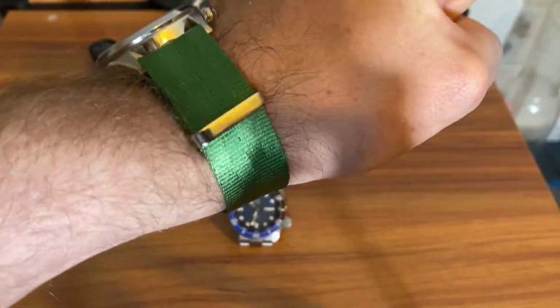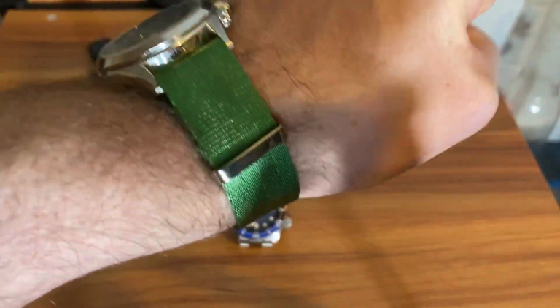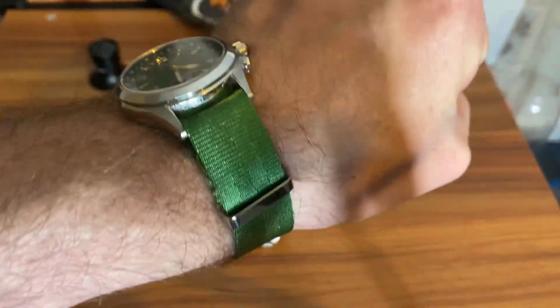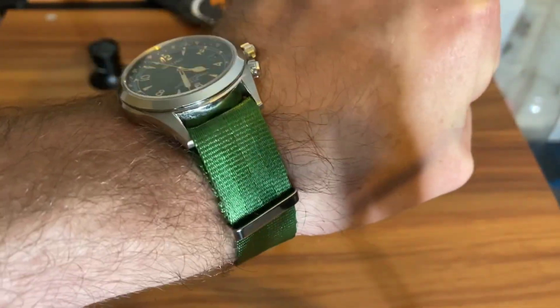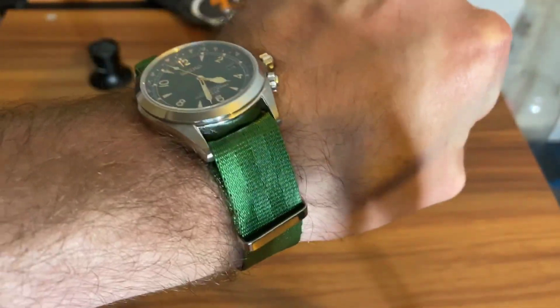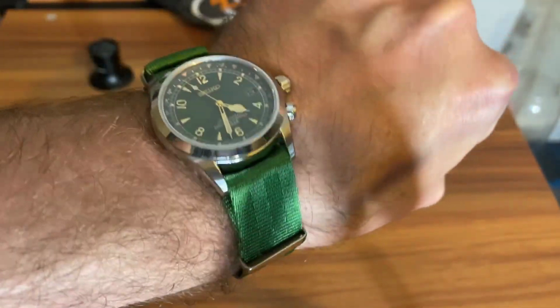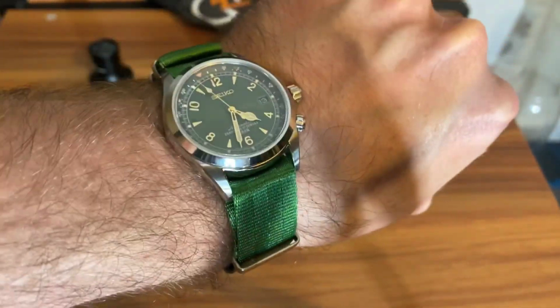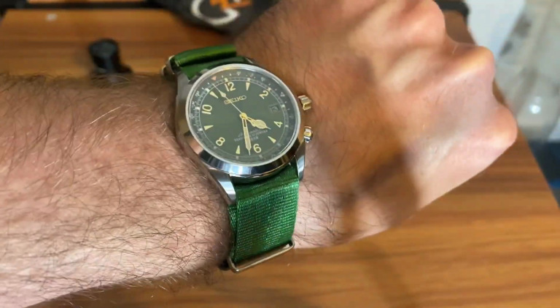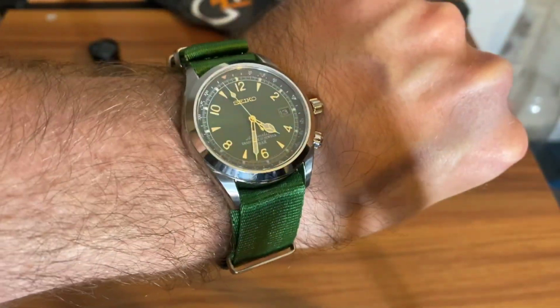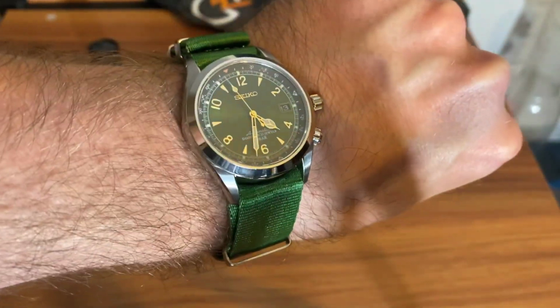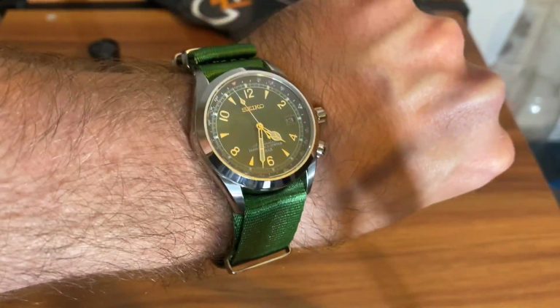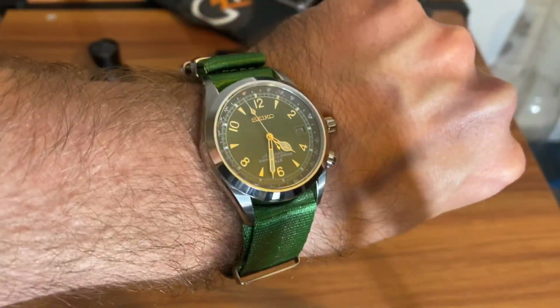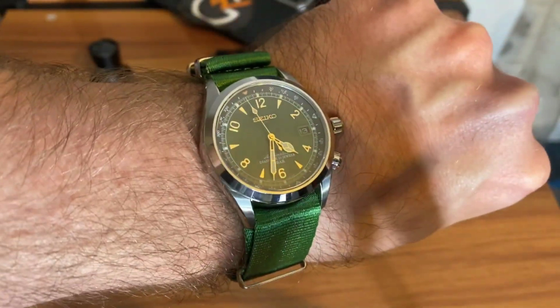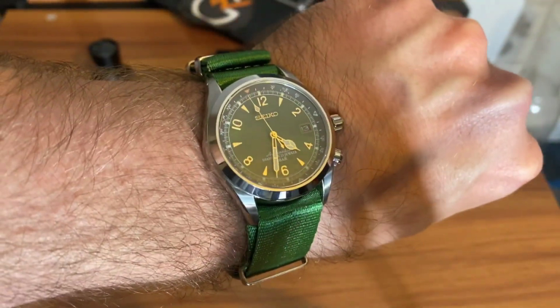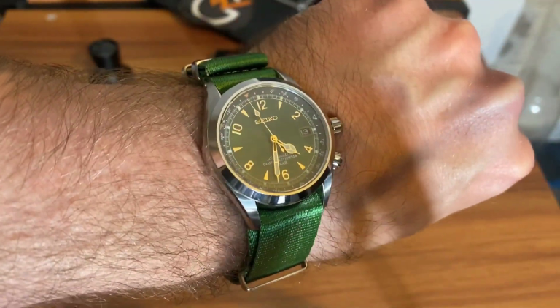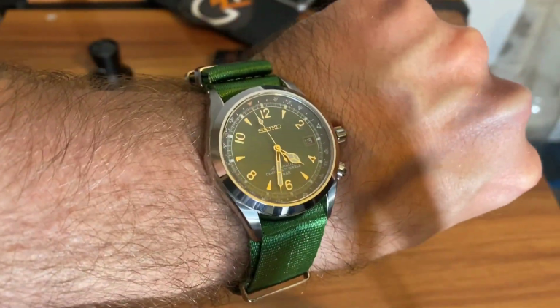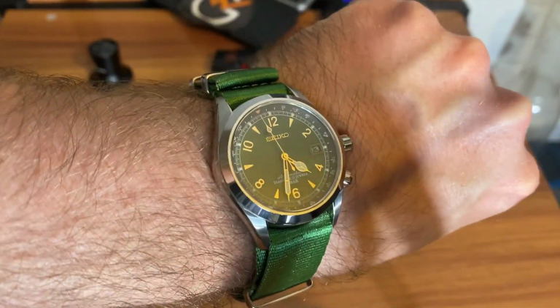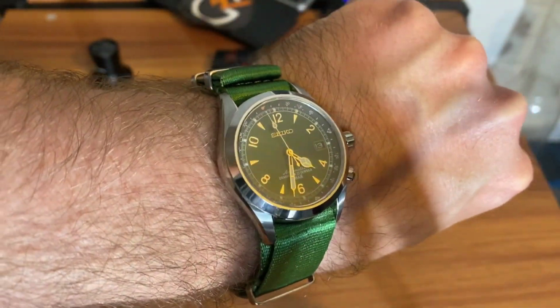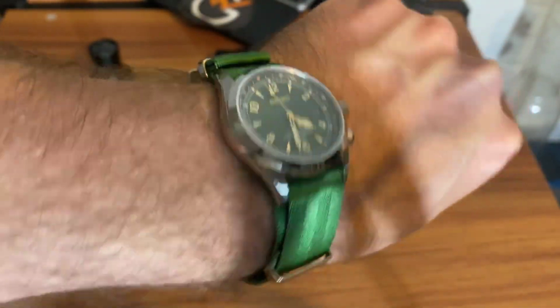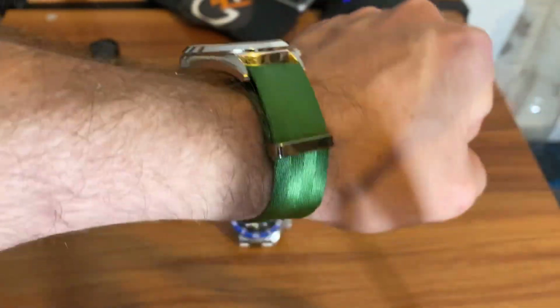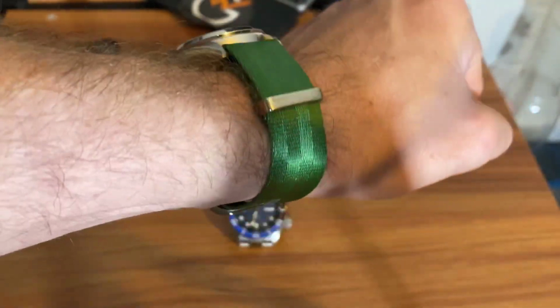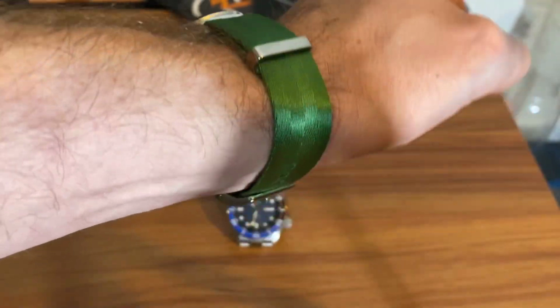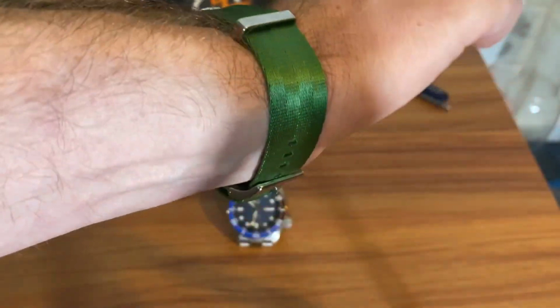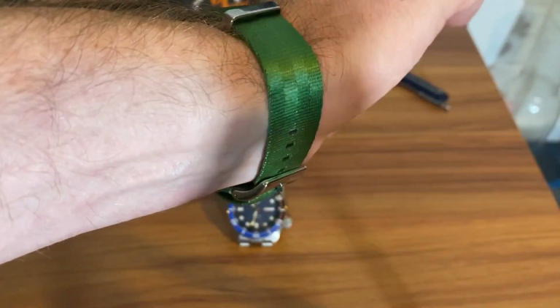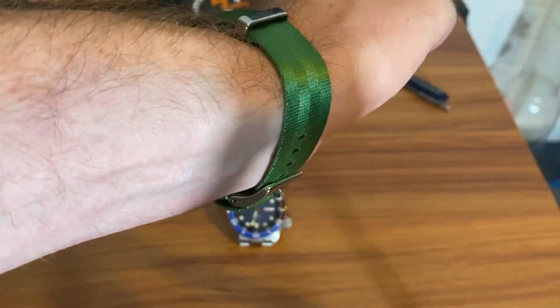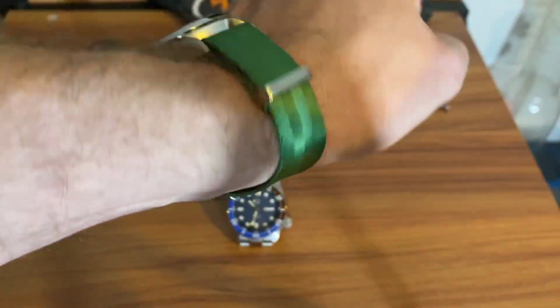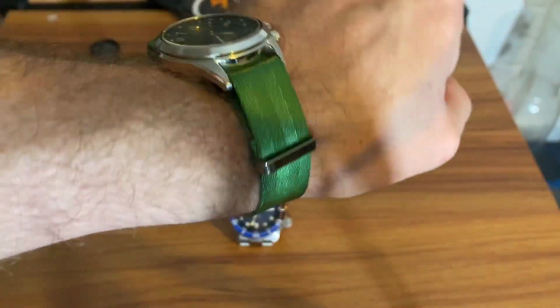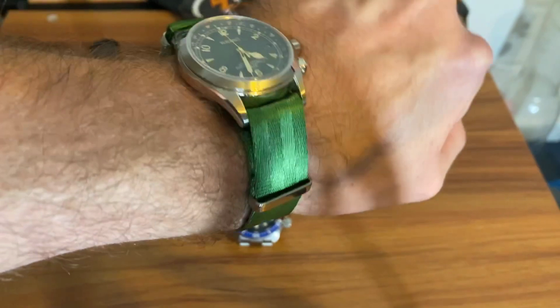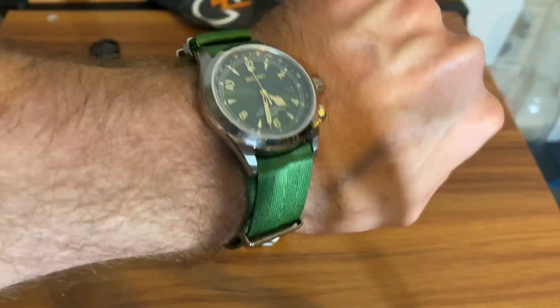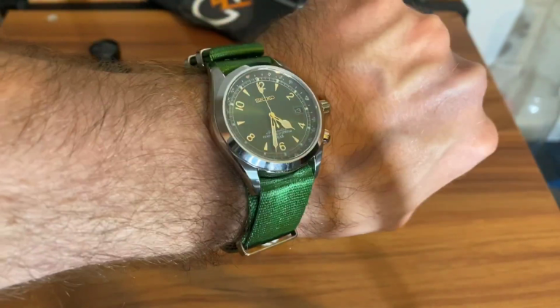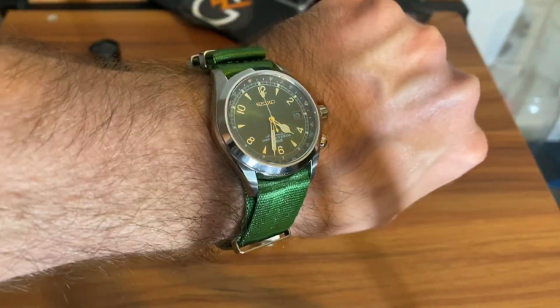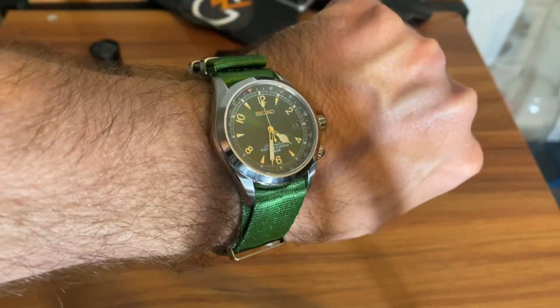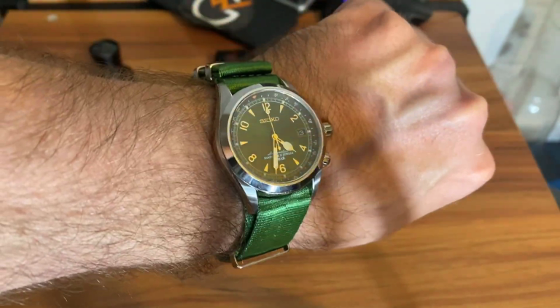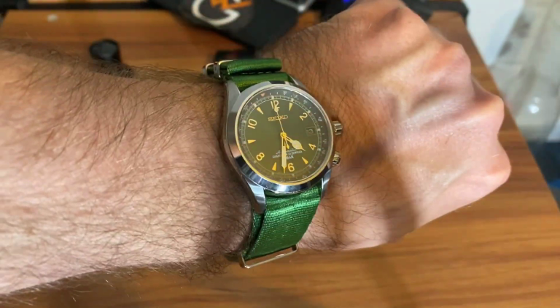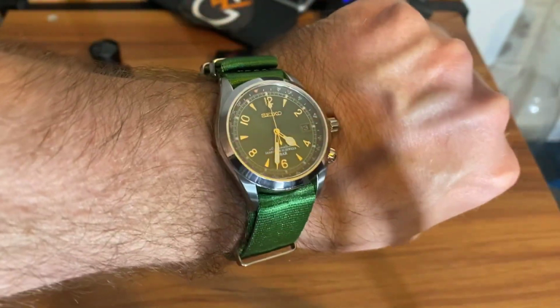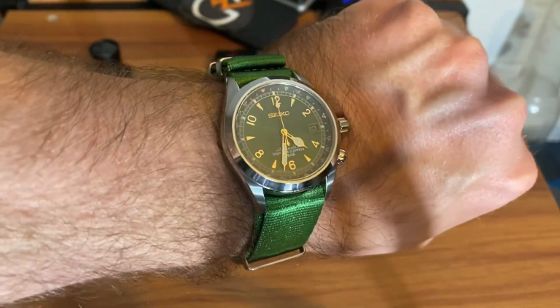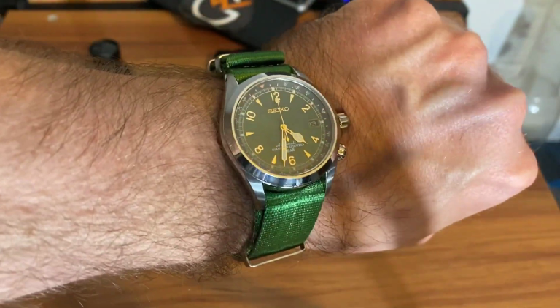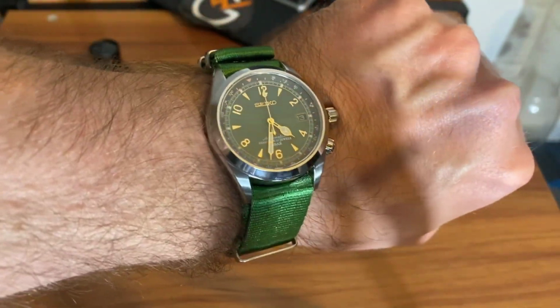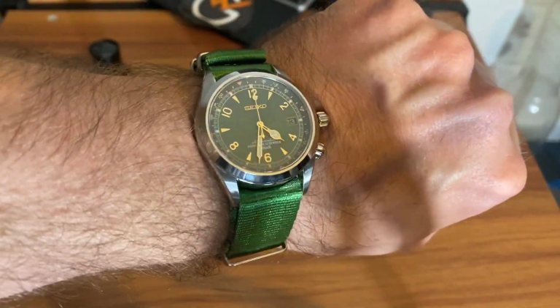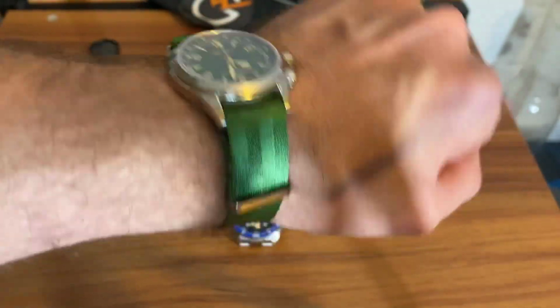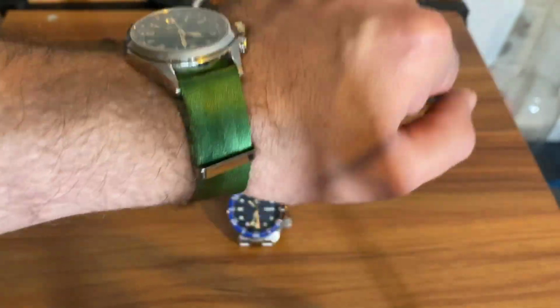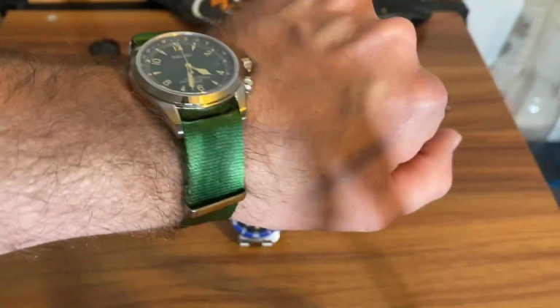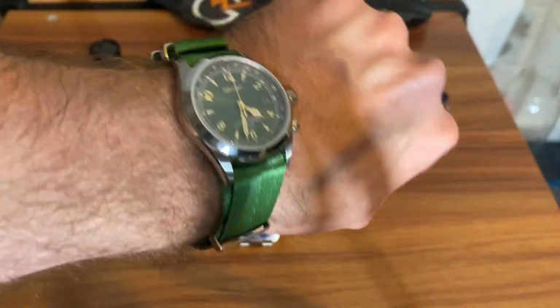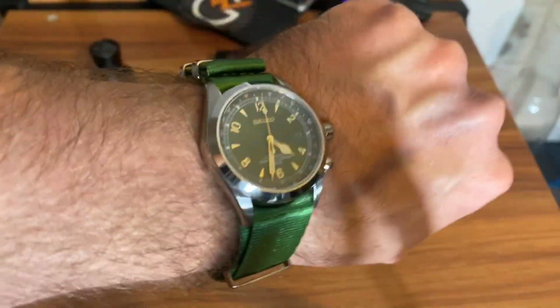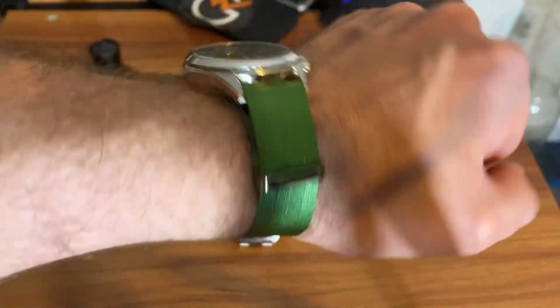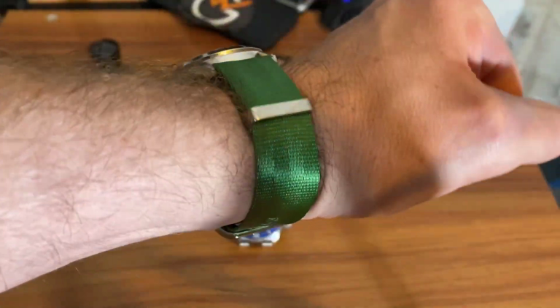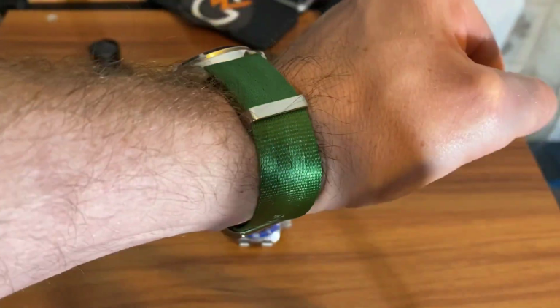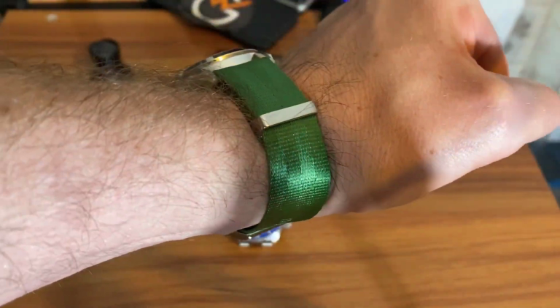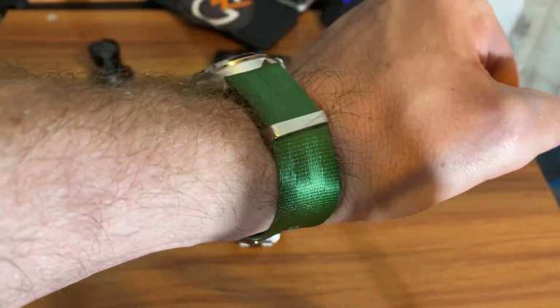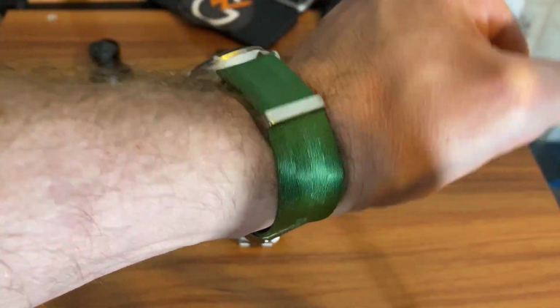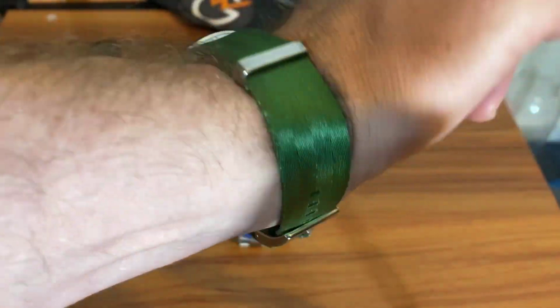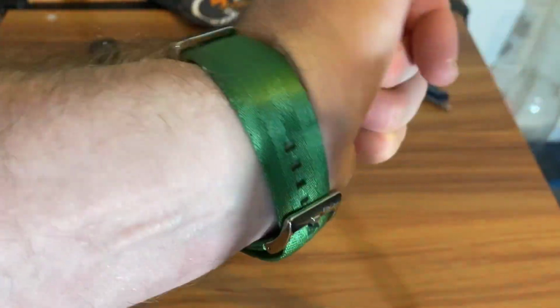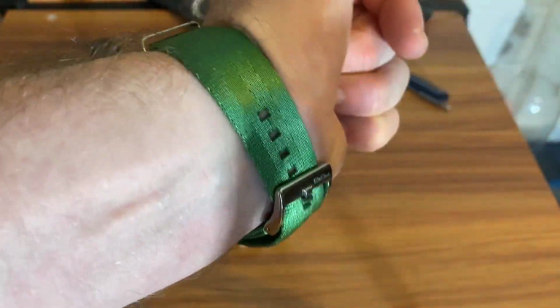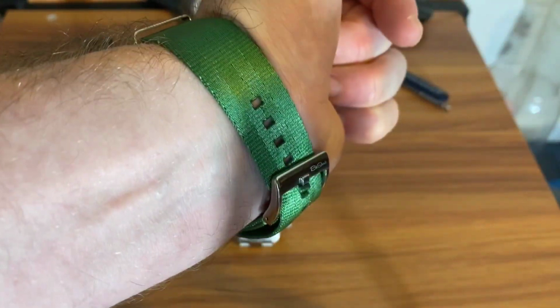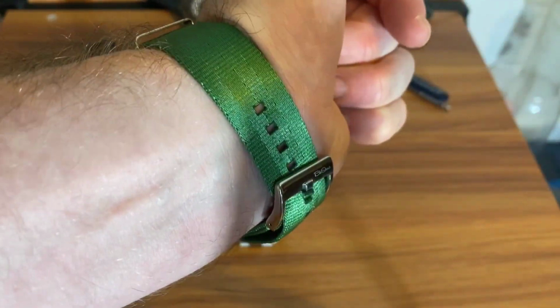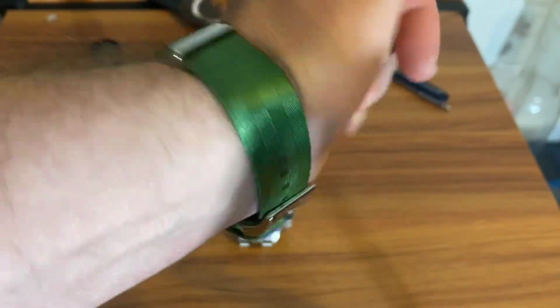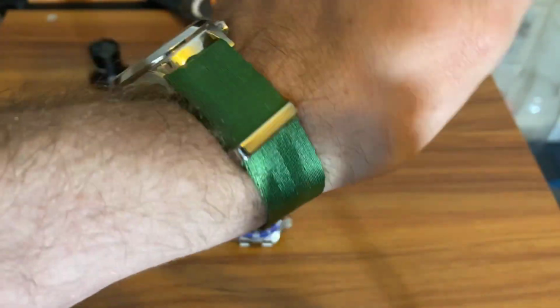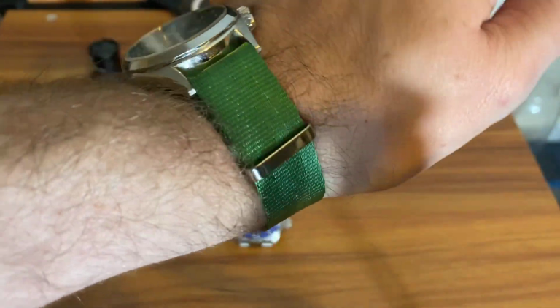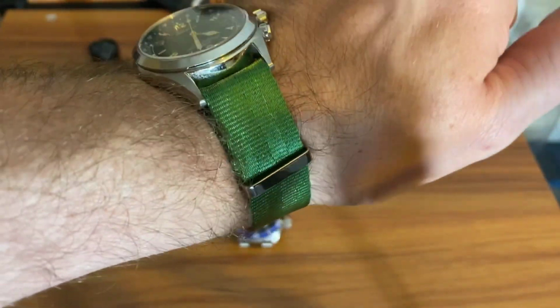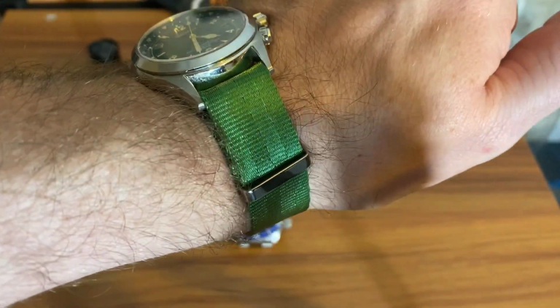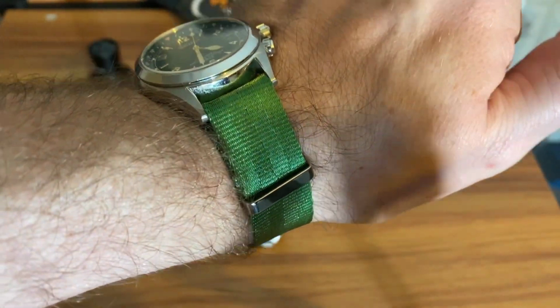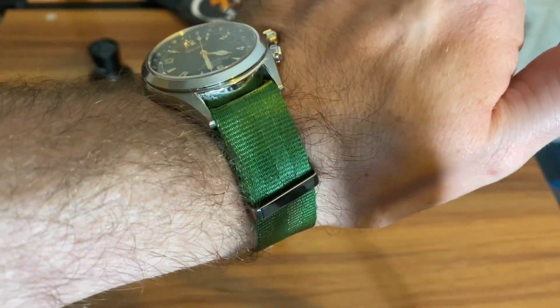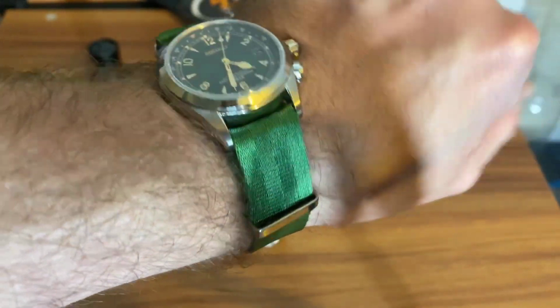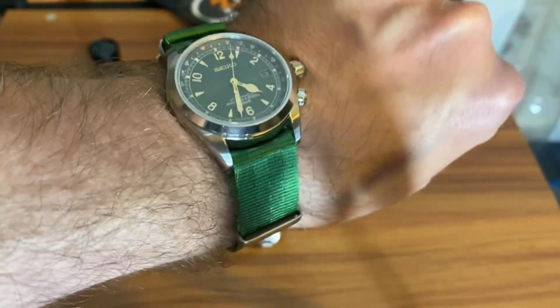Really nice straps. Let me know if you want a video on the blue sharks — I was thinking about doing a review on them. I bought the blue shark with my own money; they did not send those in.